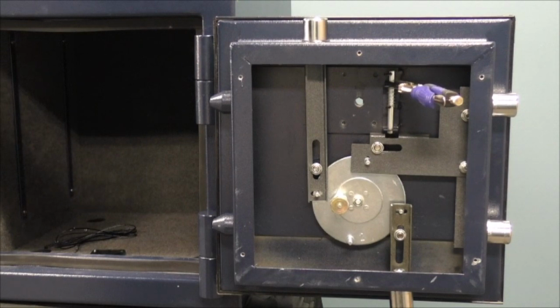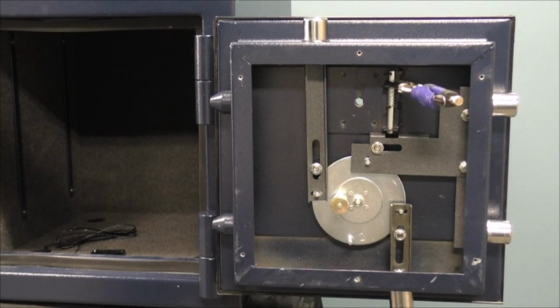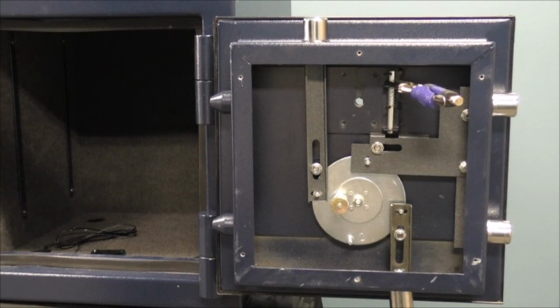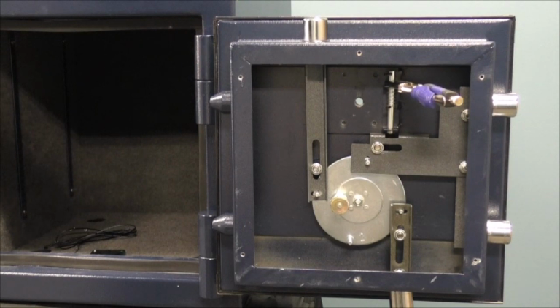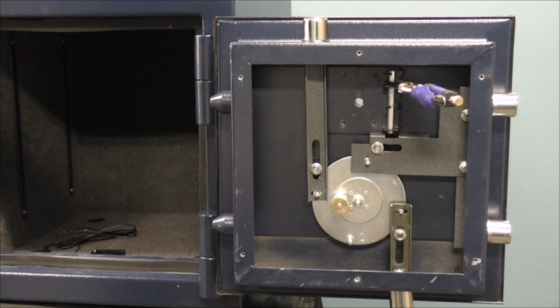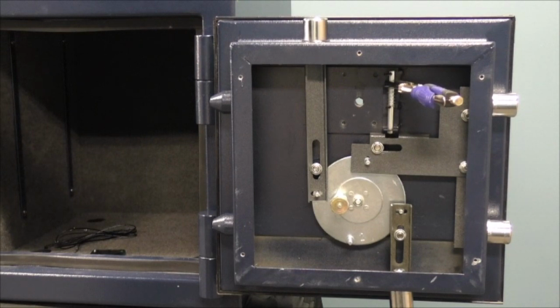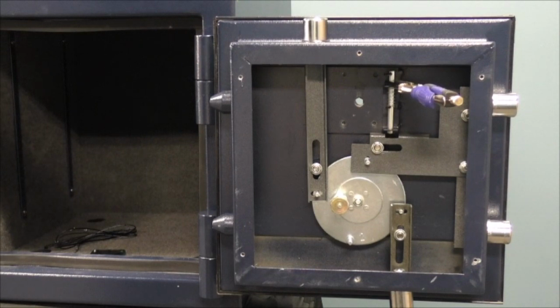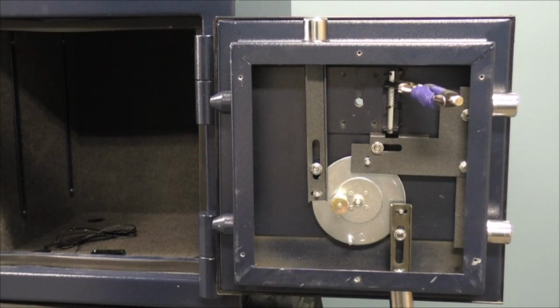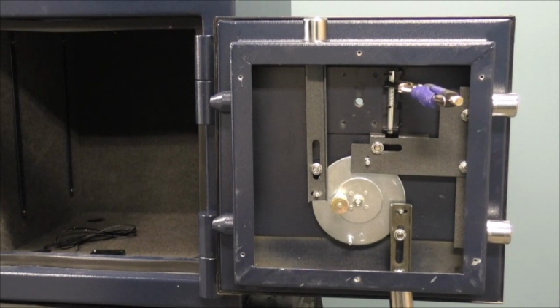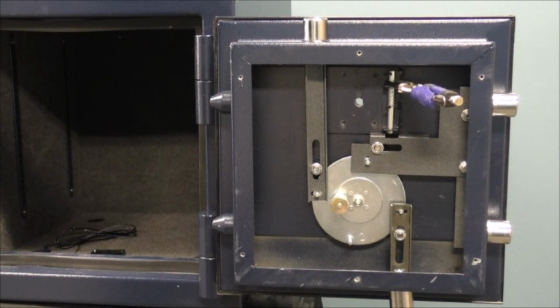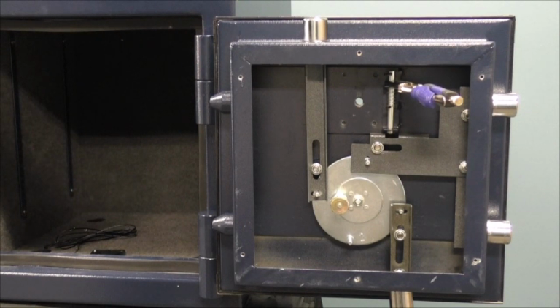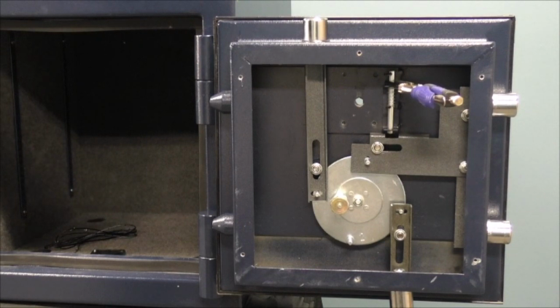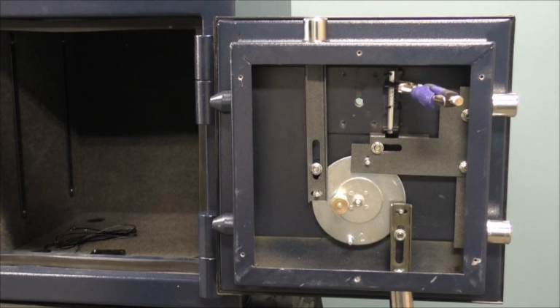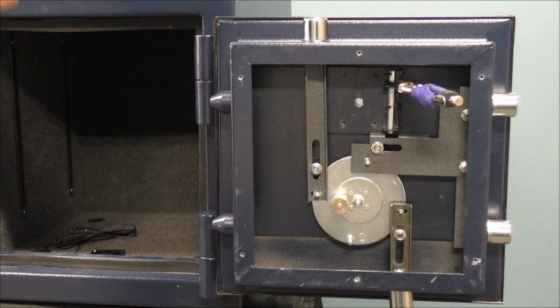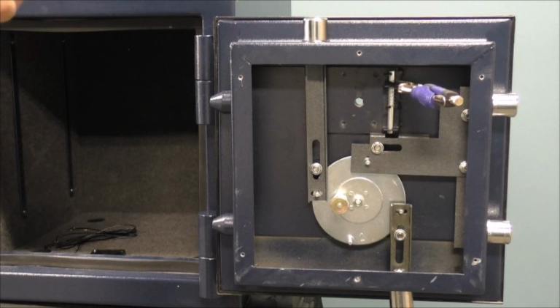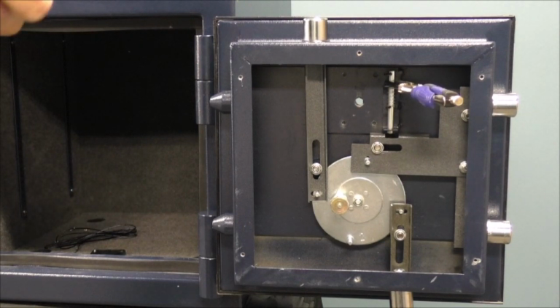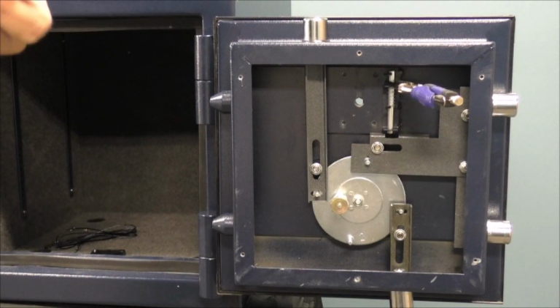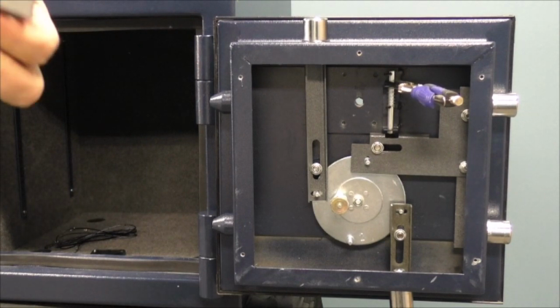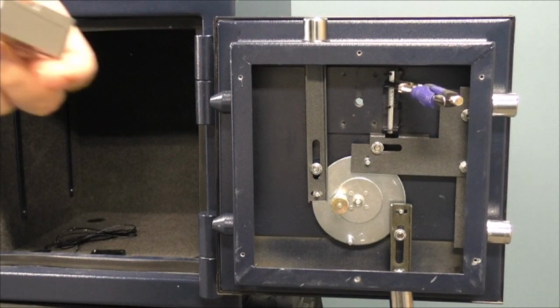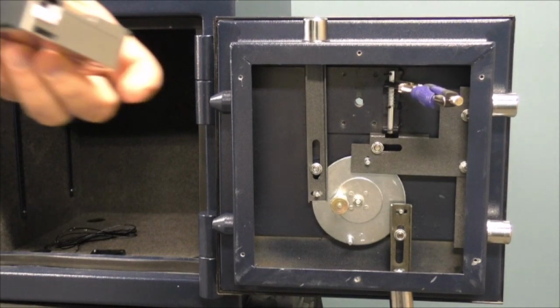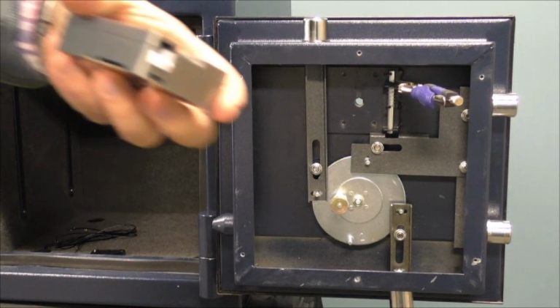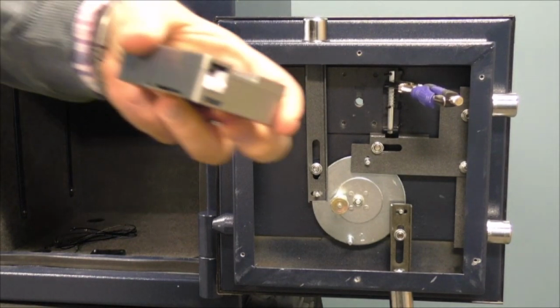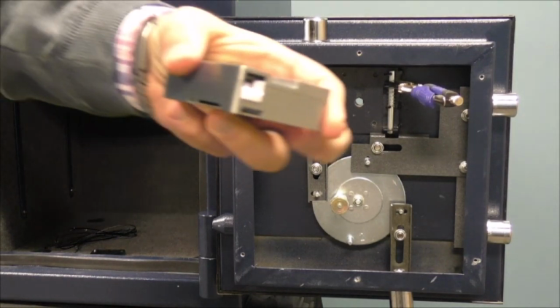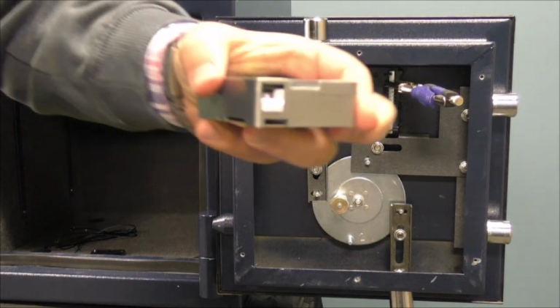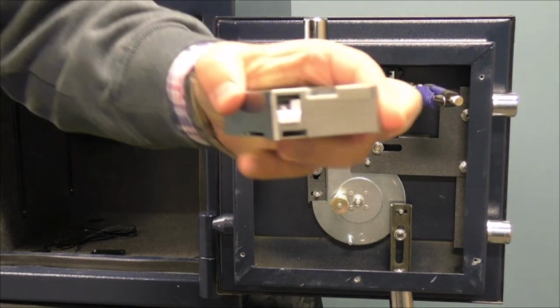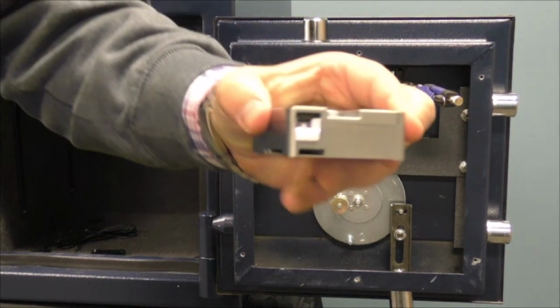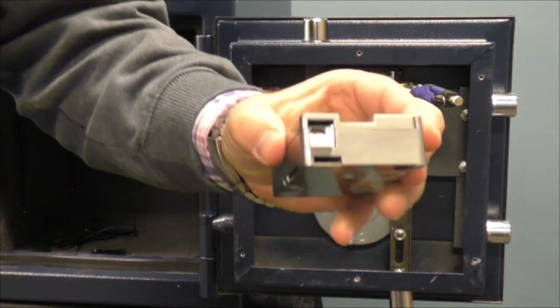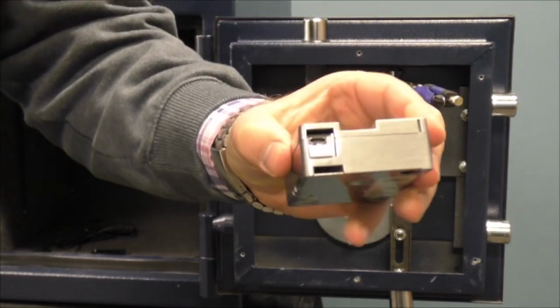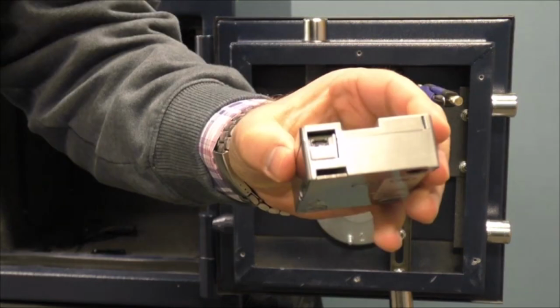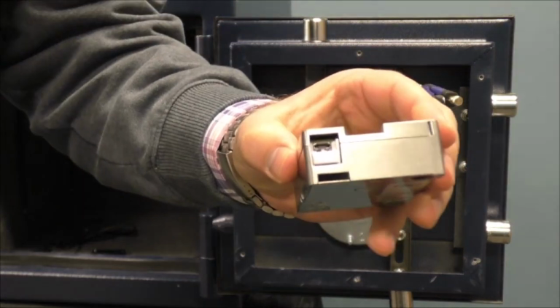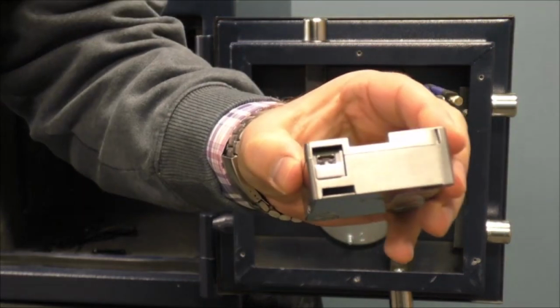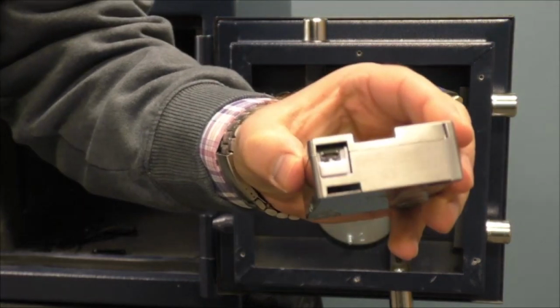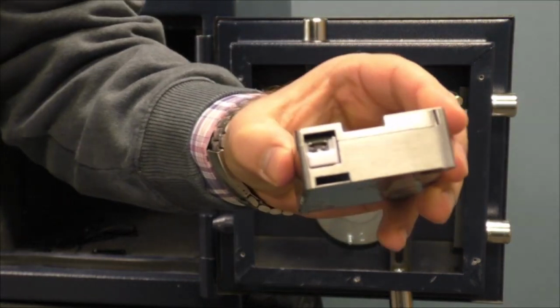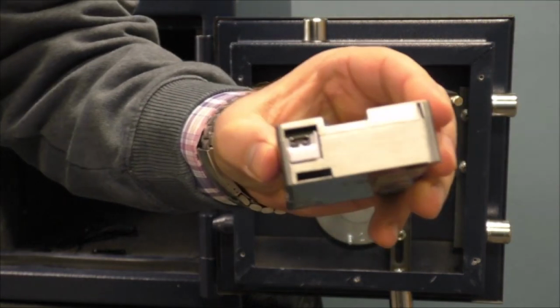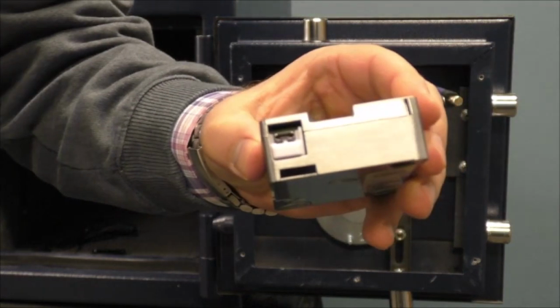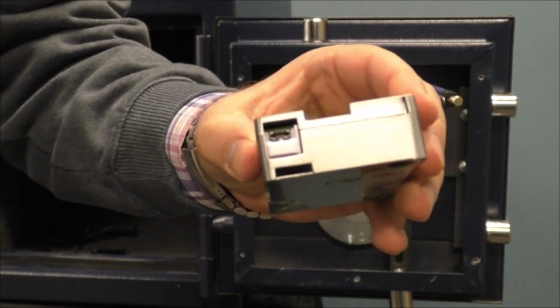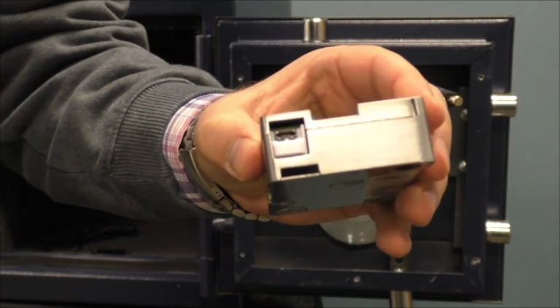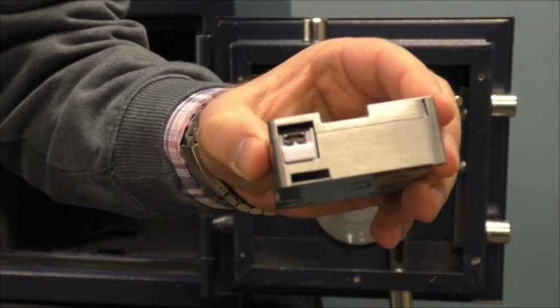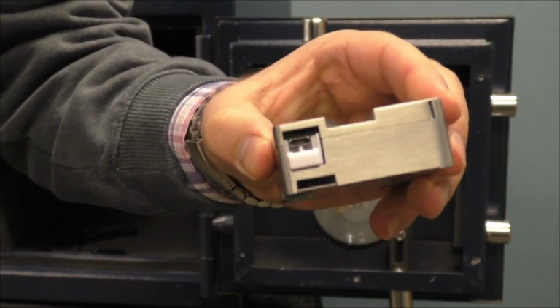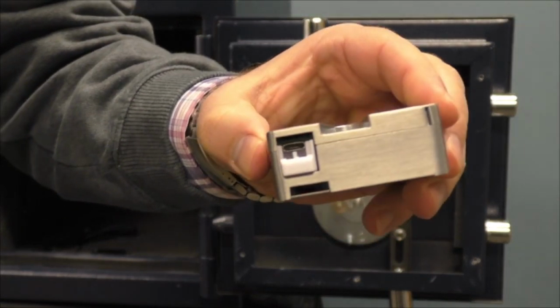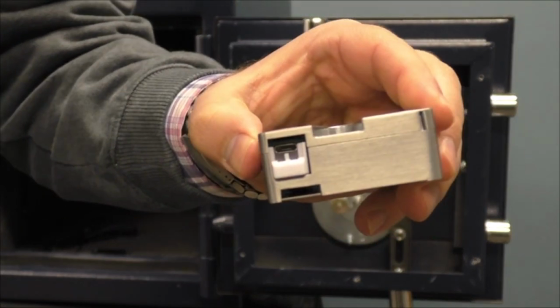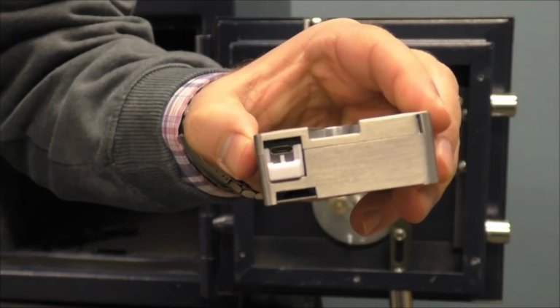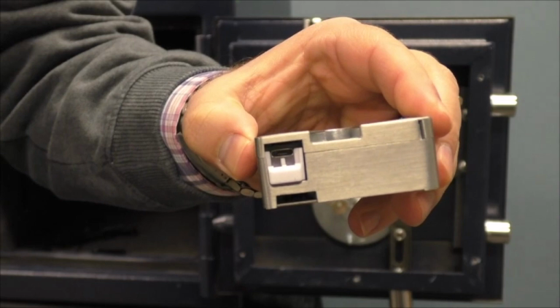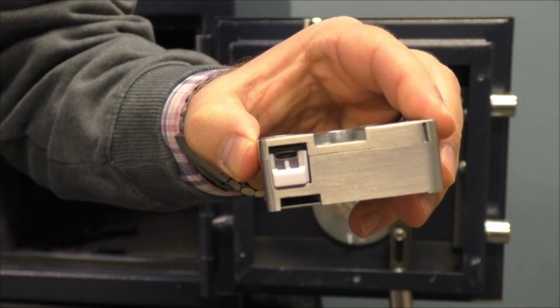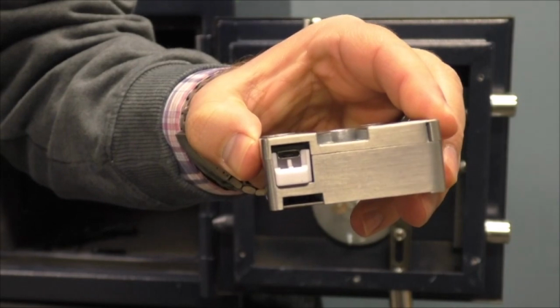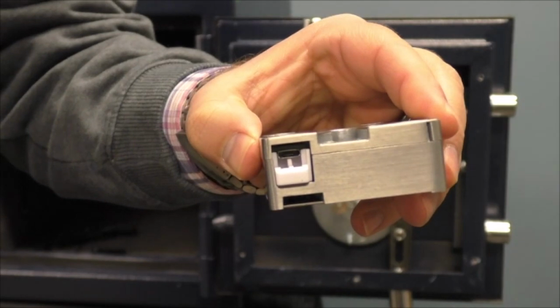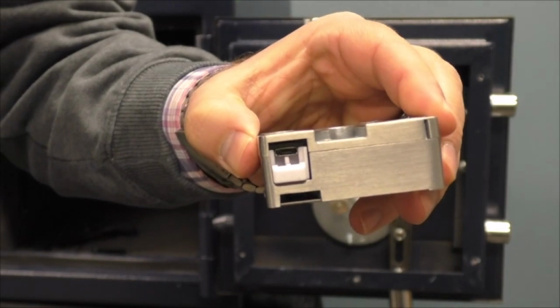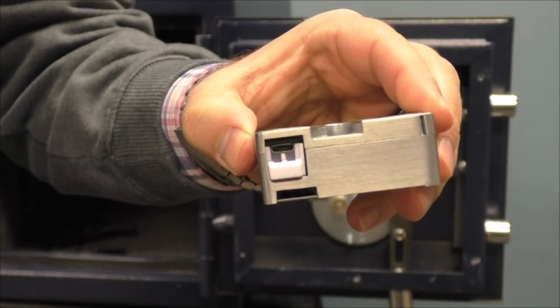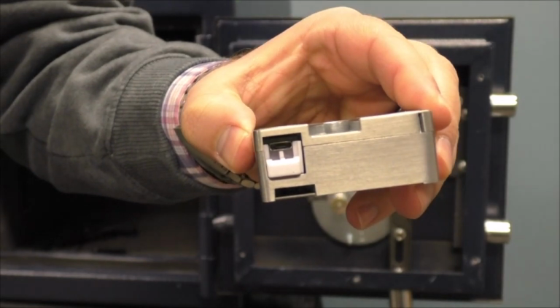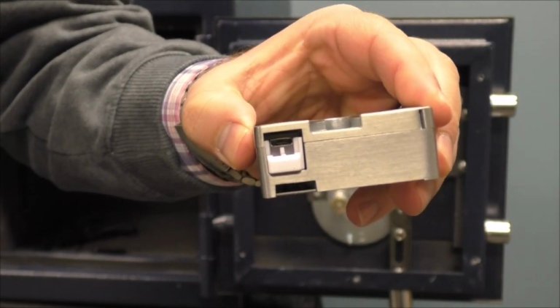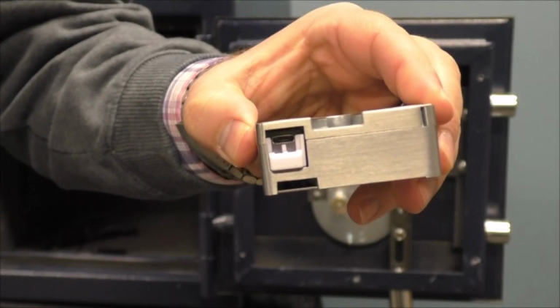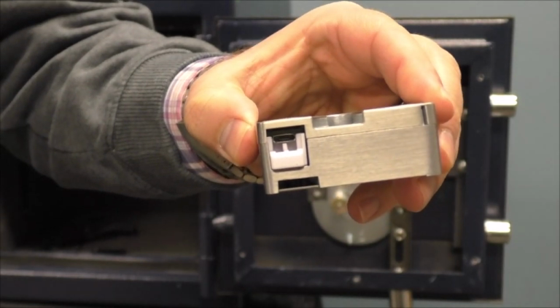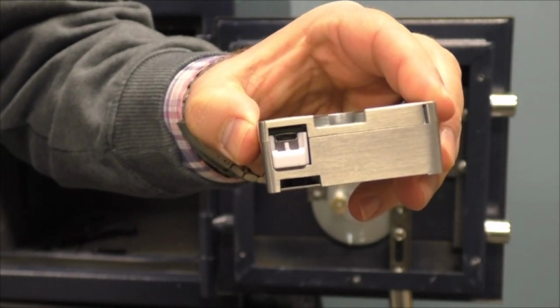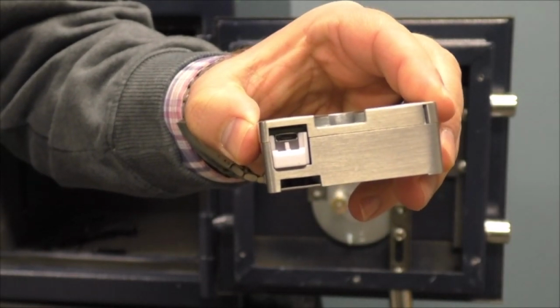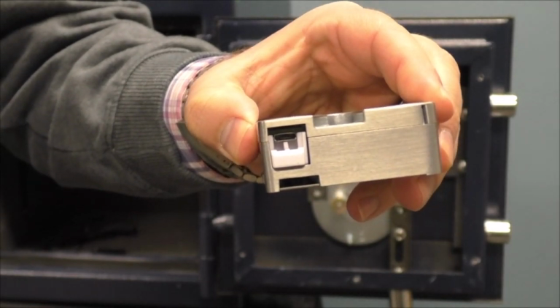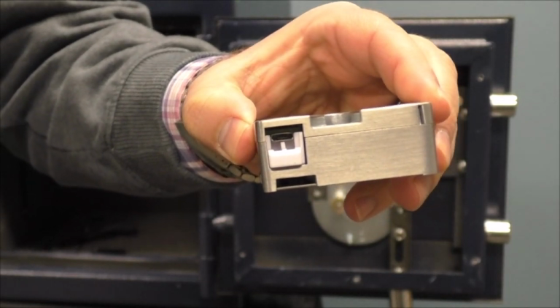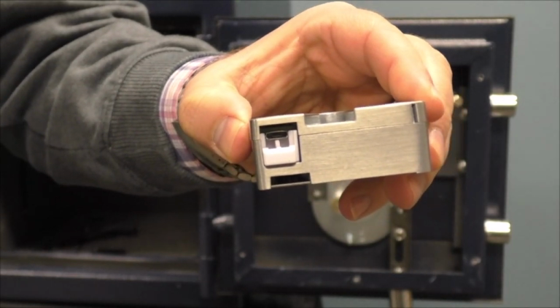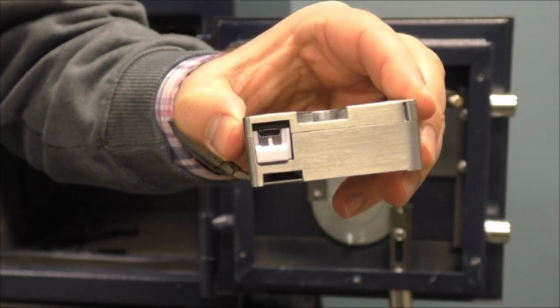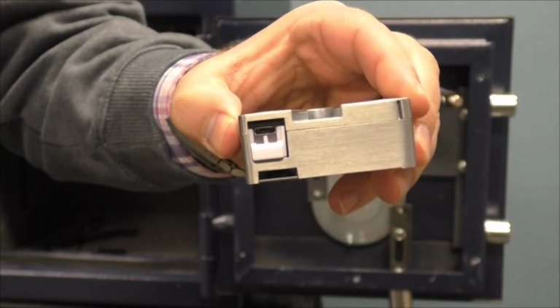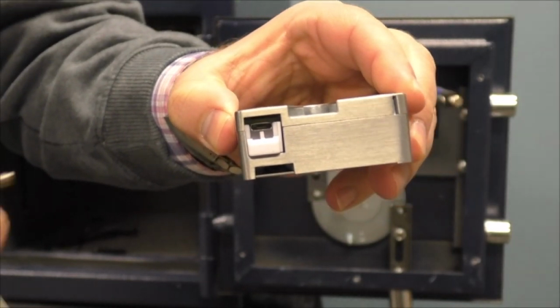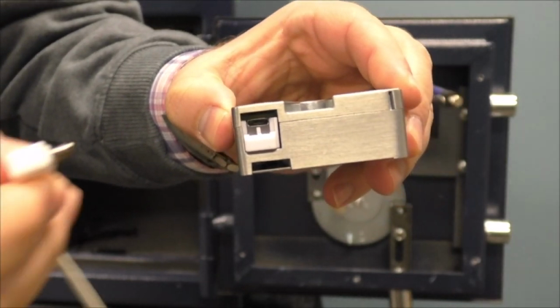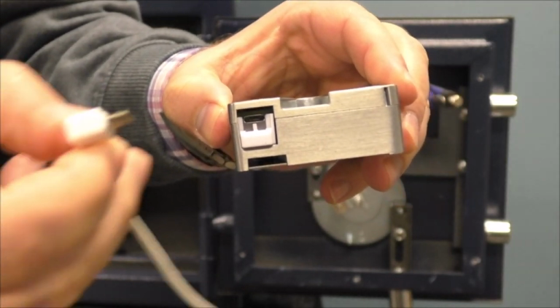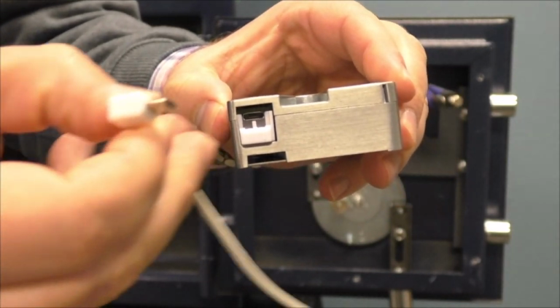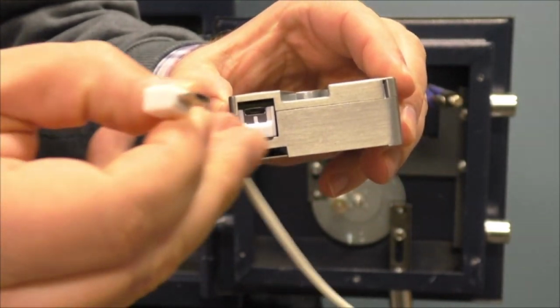The Nexus IP is built on S&G's digital platform. We are installing the 36500 series lock body.